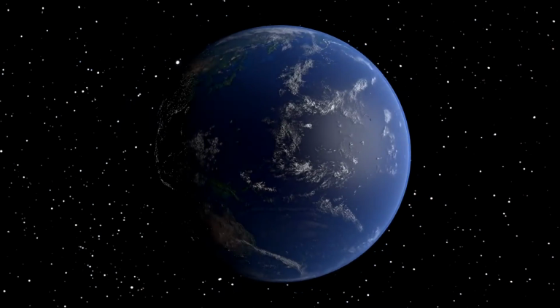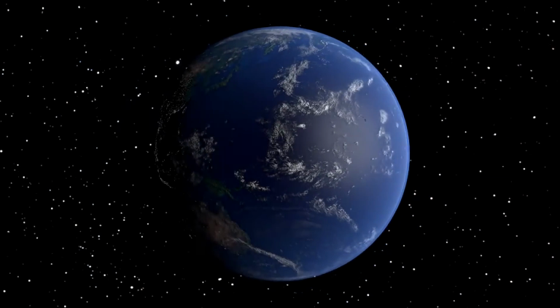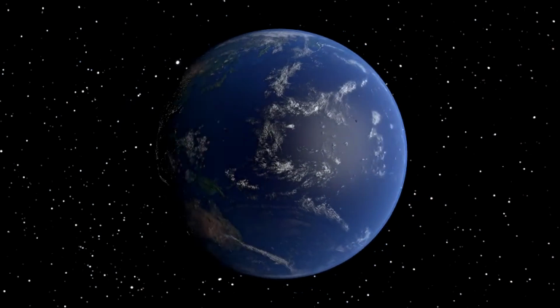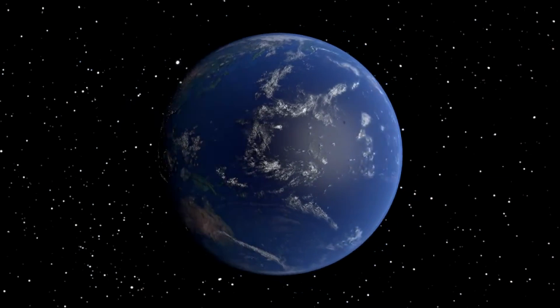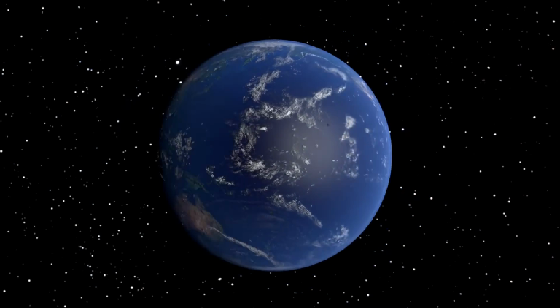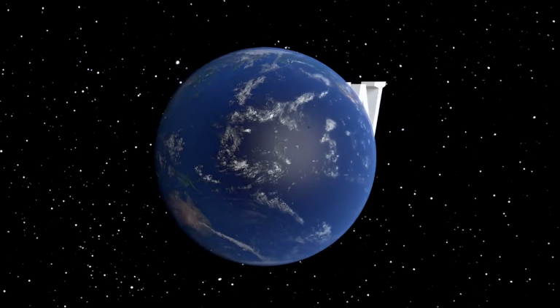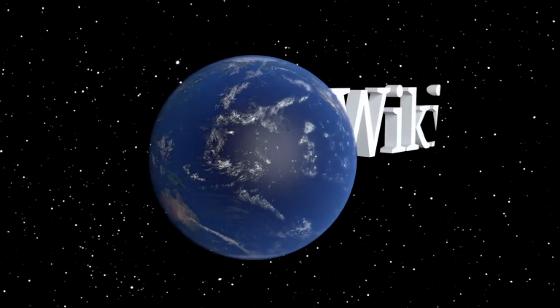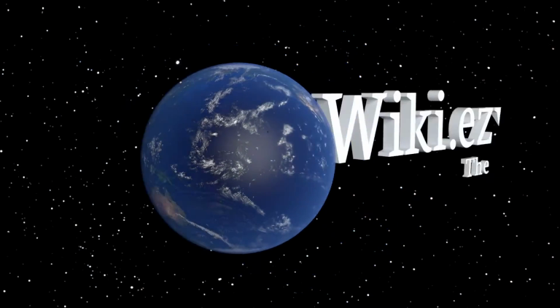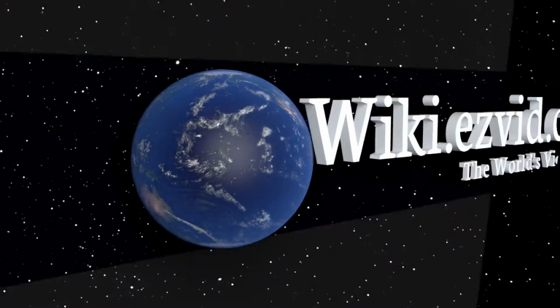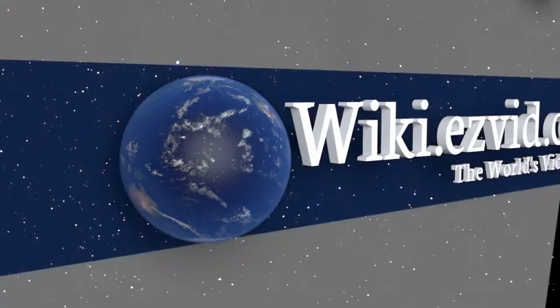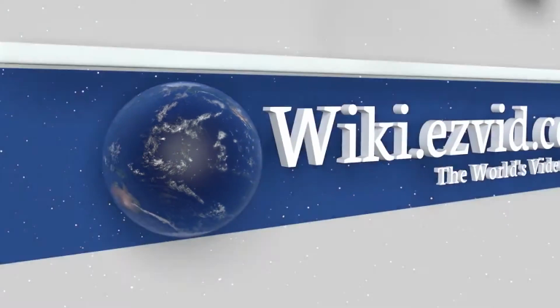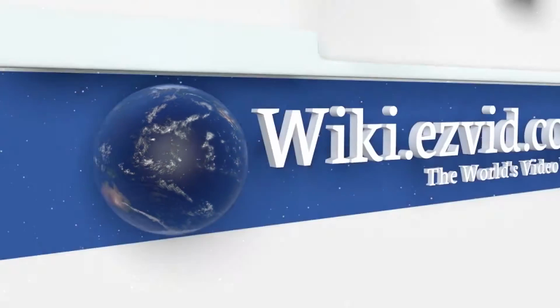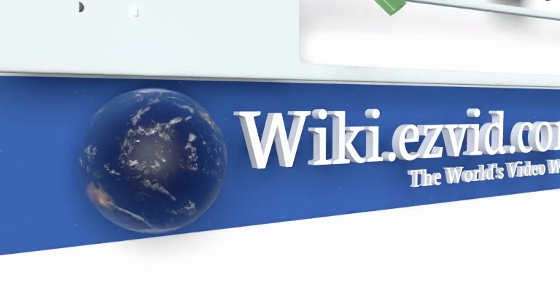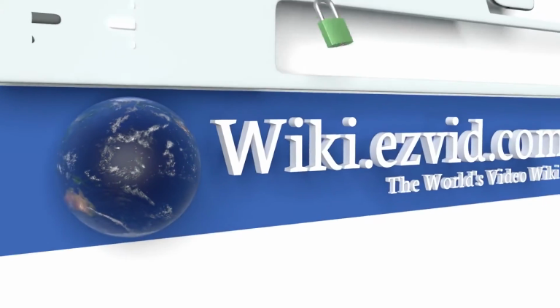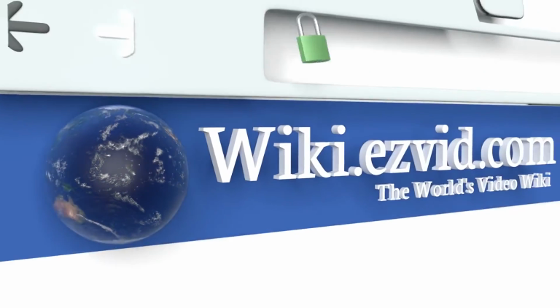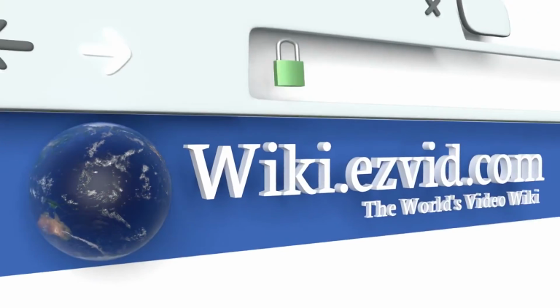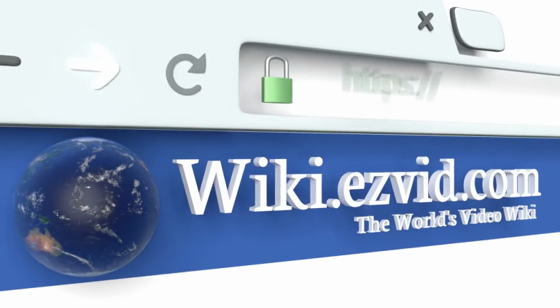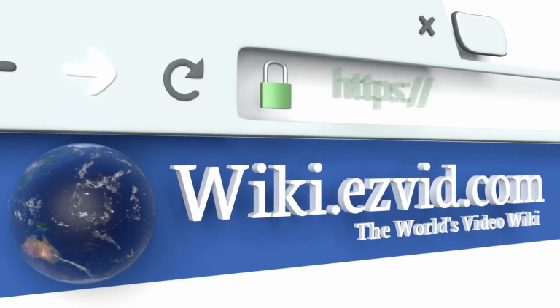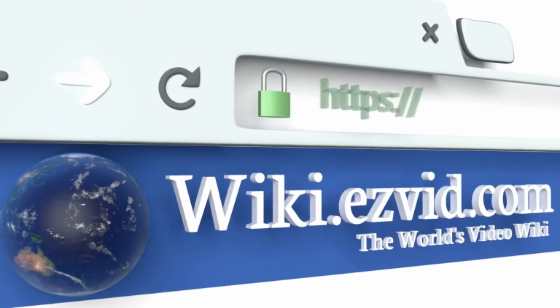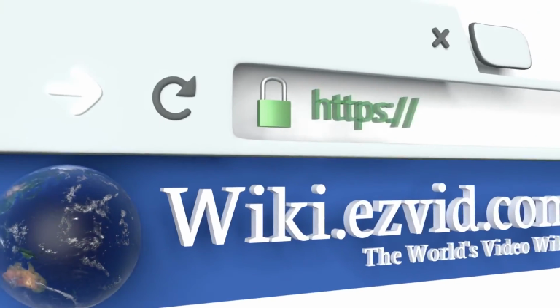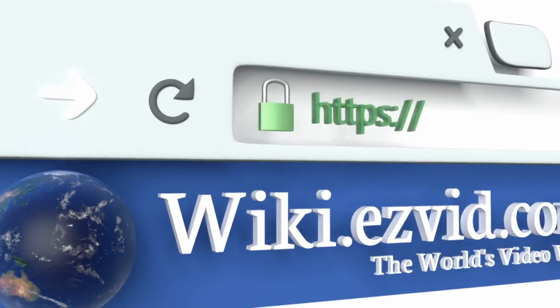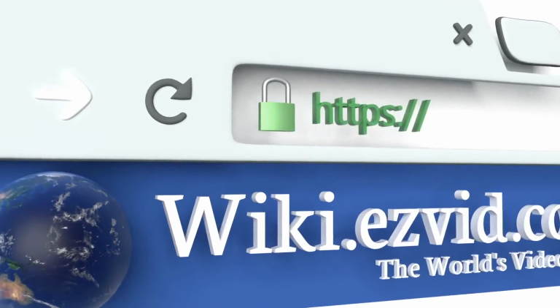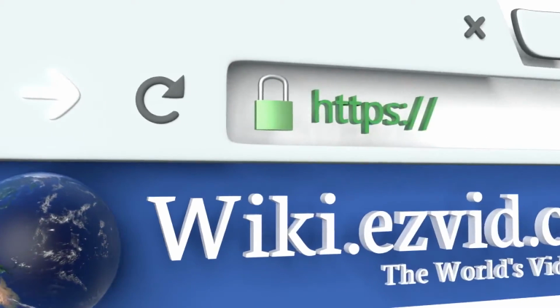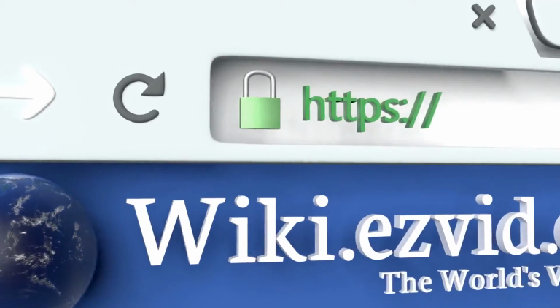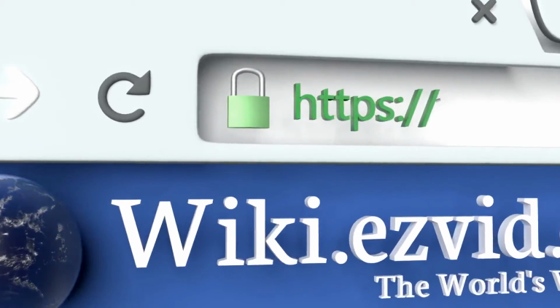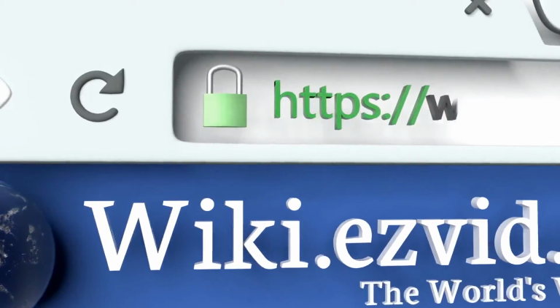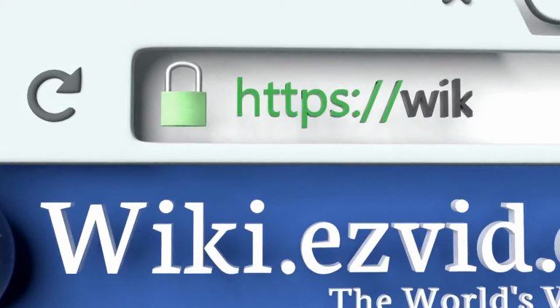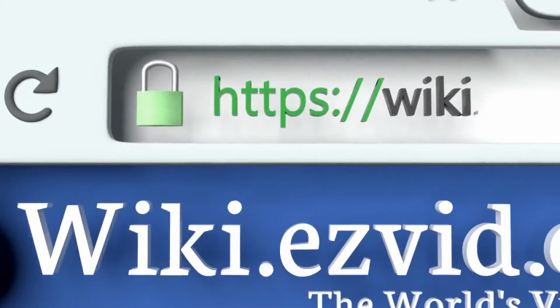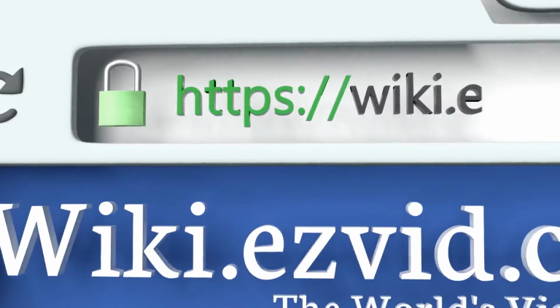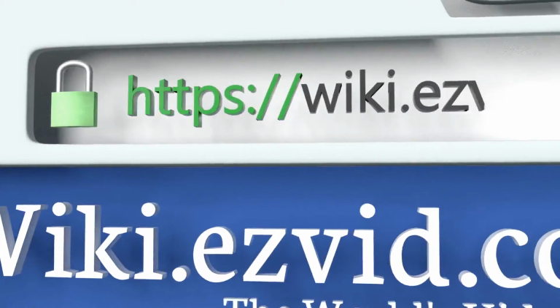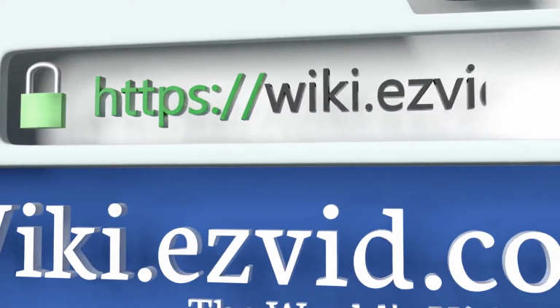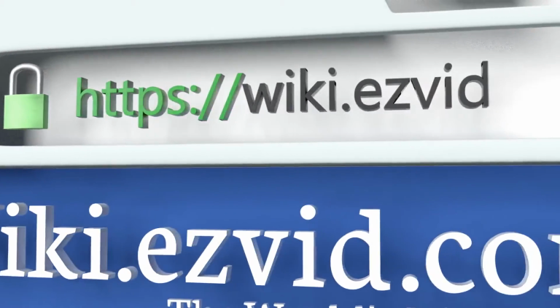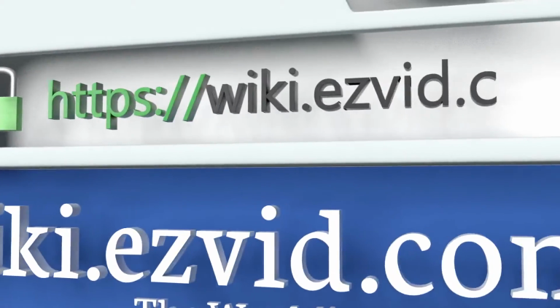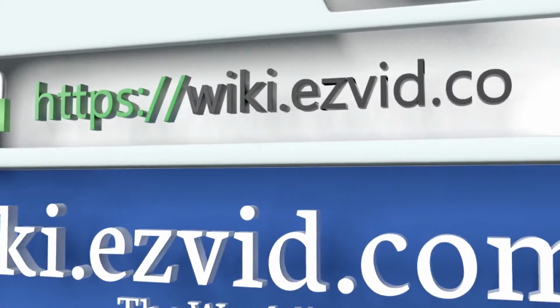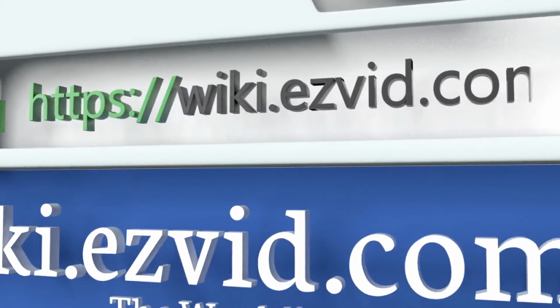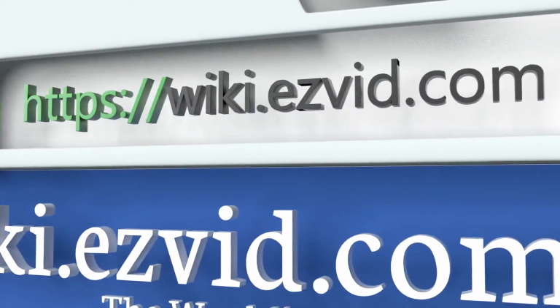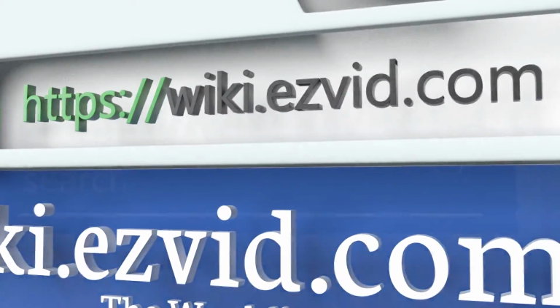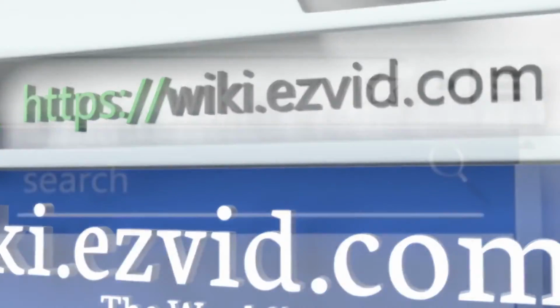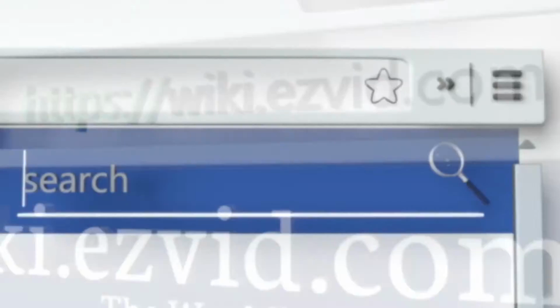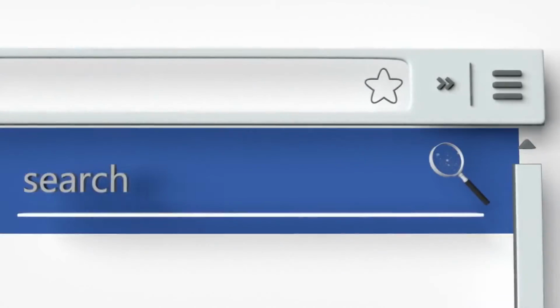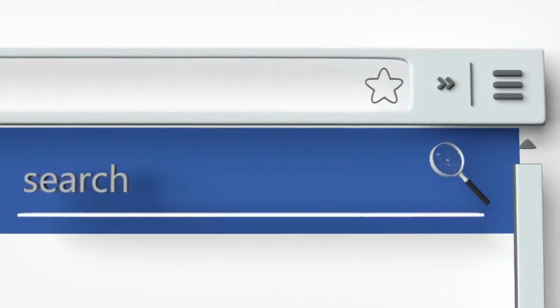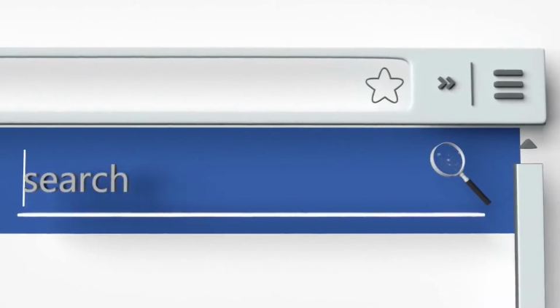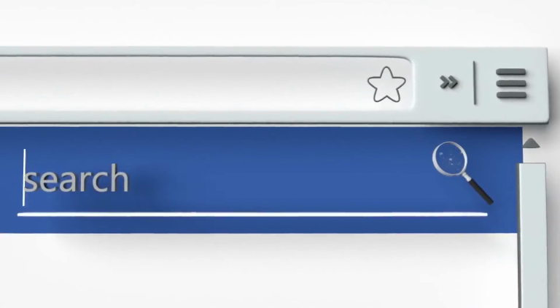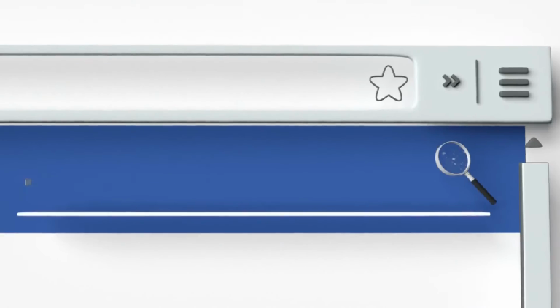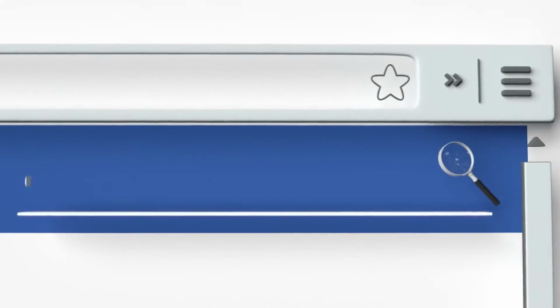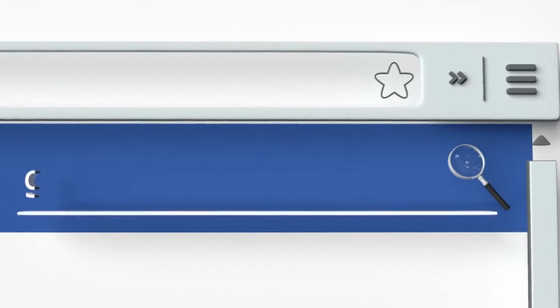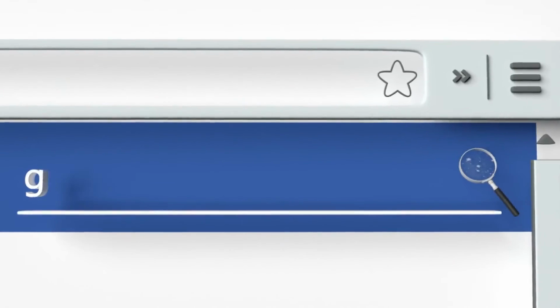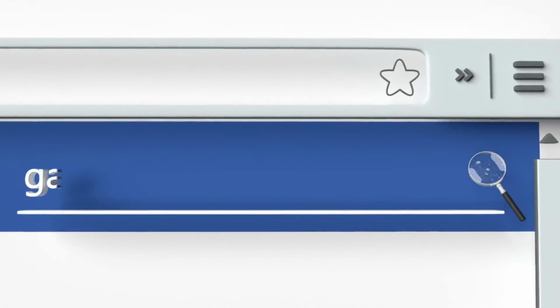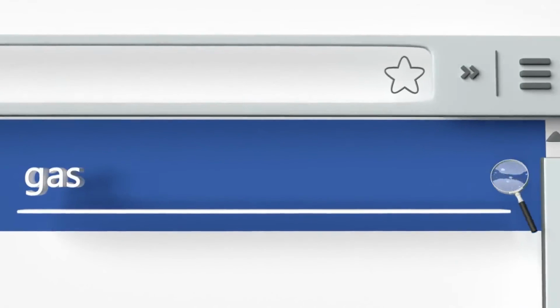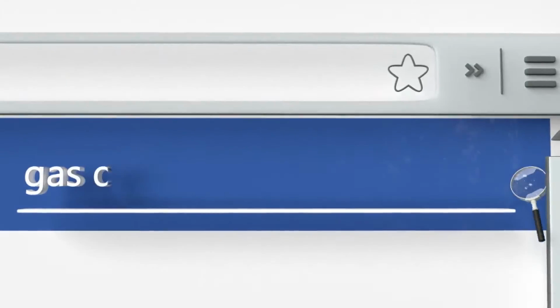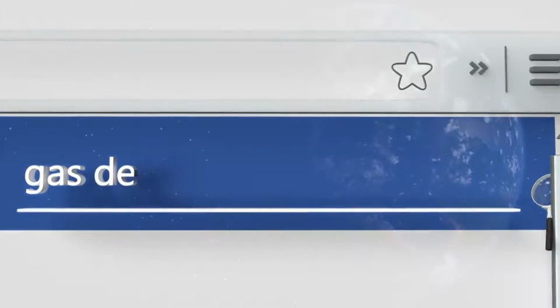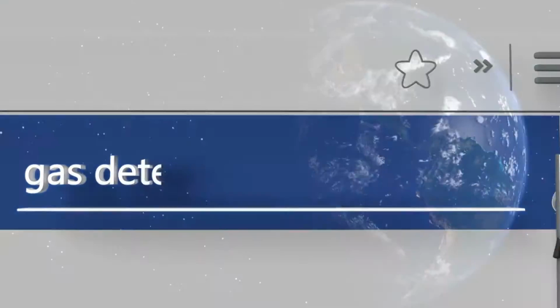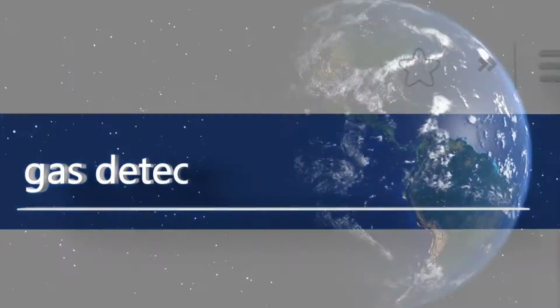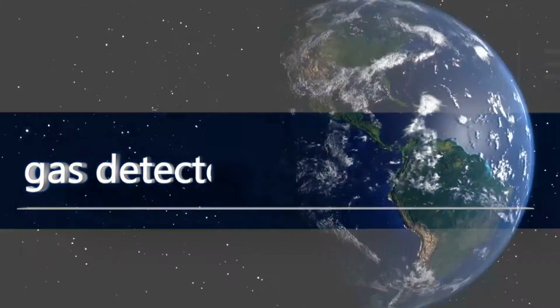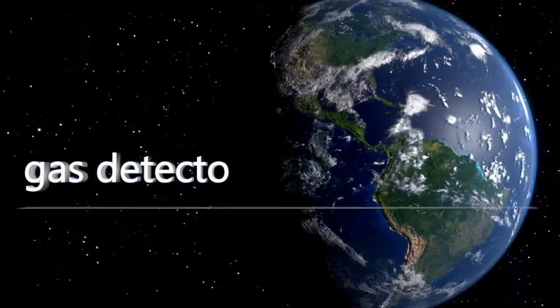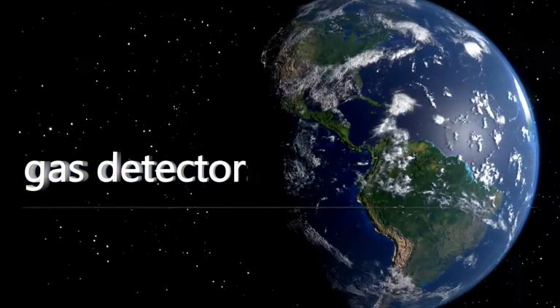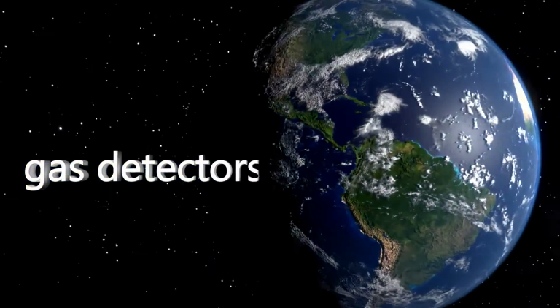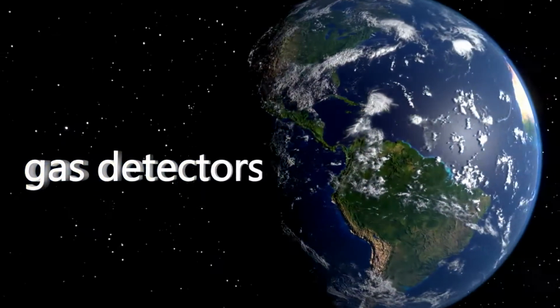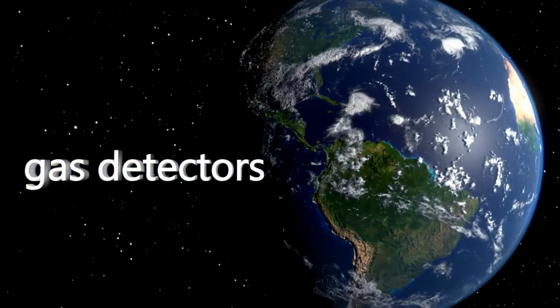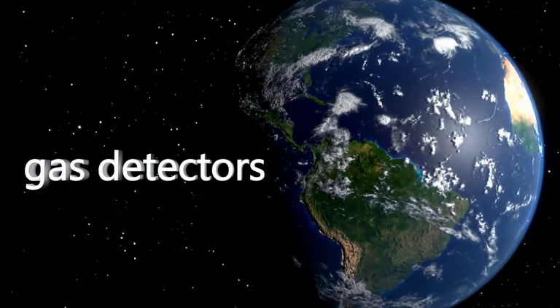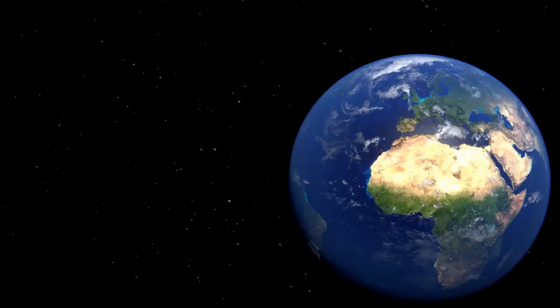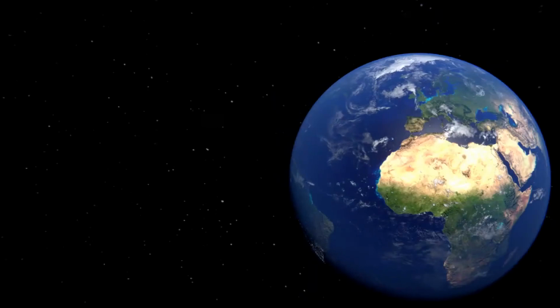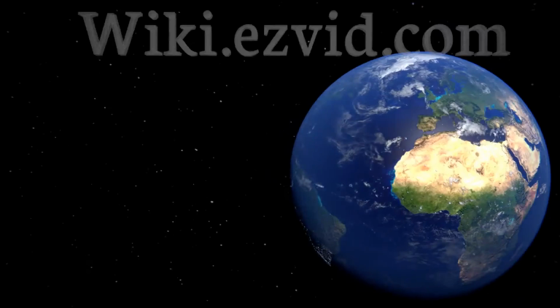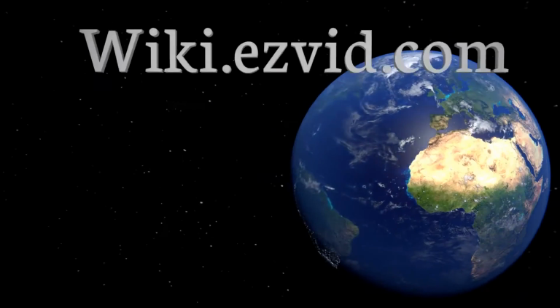To see all of our choices, go to wiki.easyvid.com and search for gas detectors or click beneath this video.